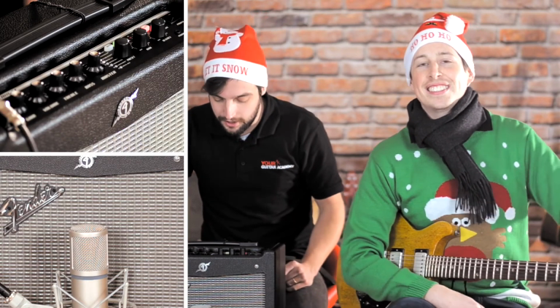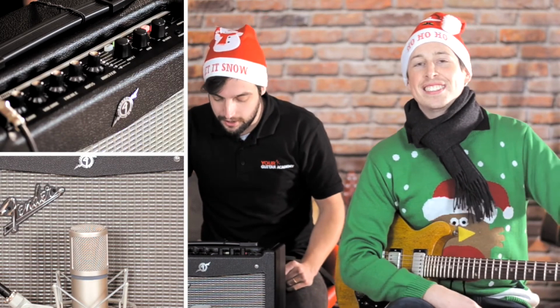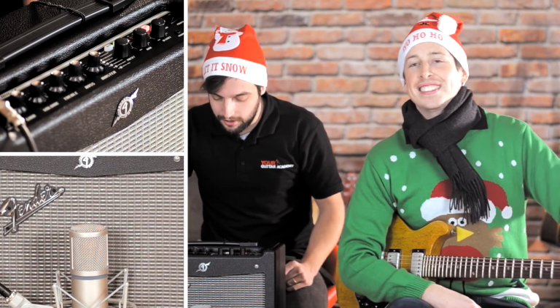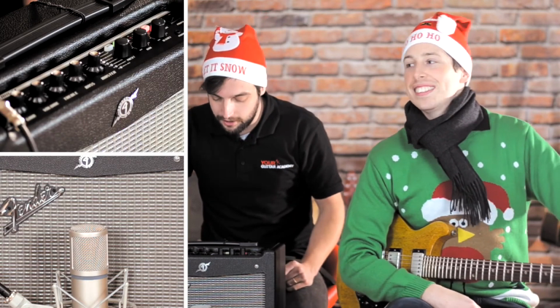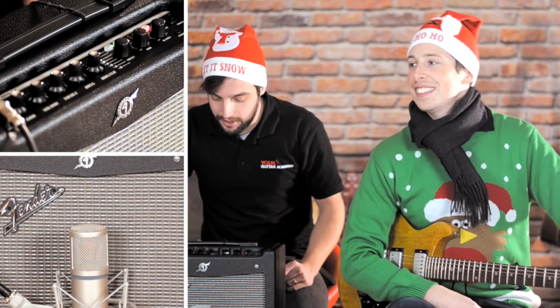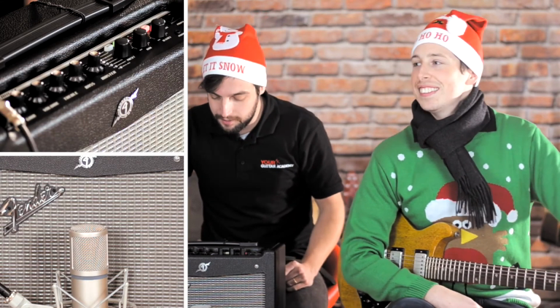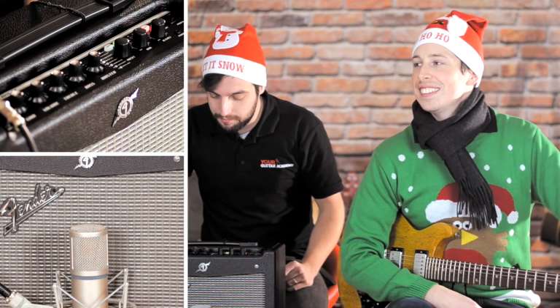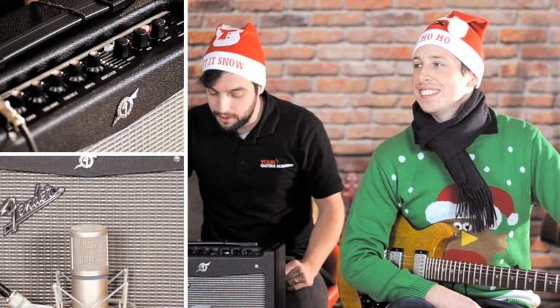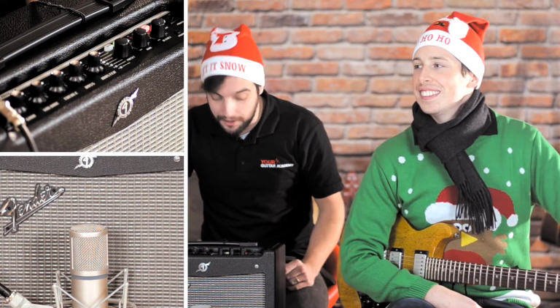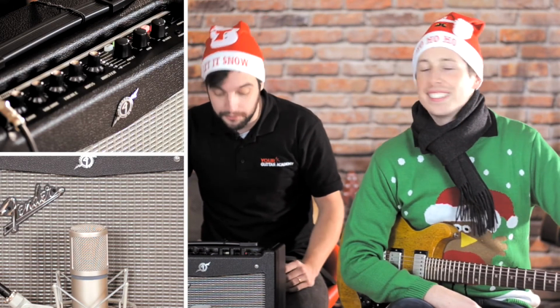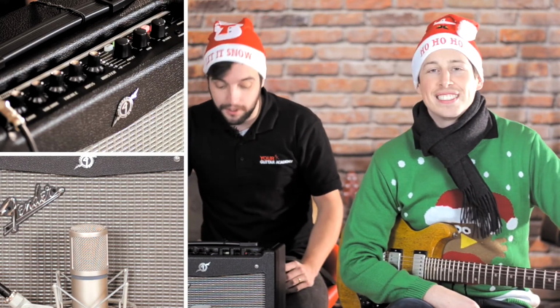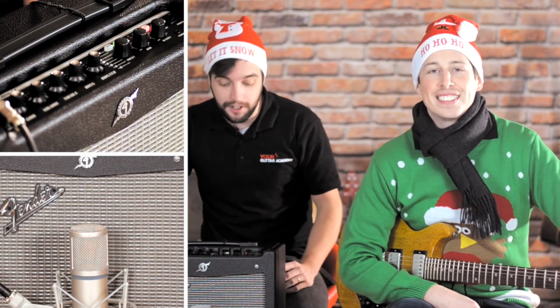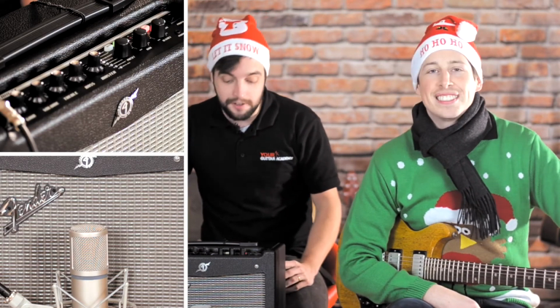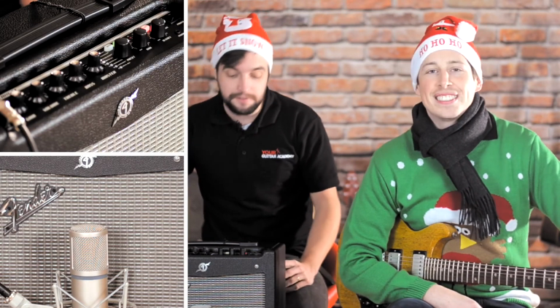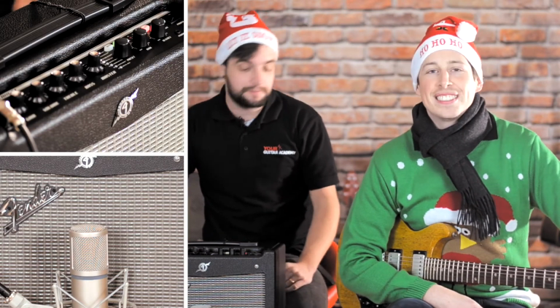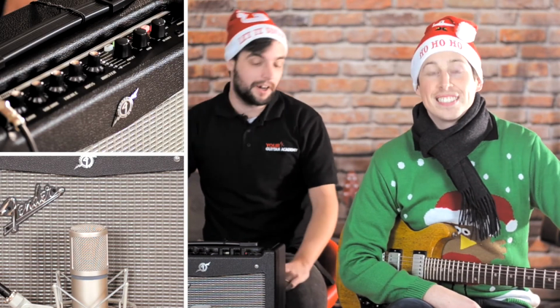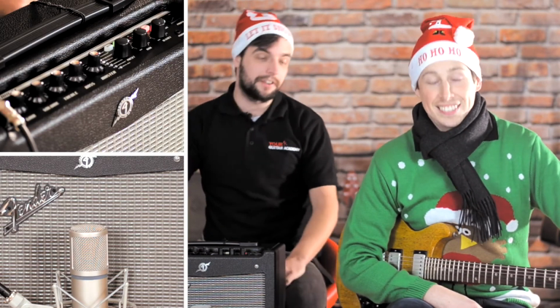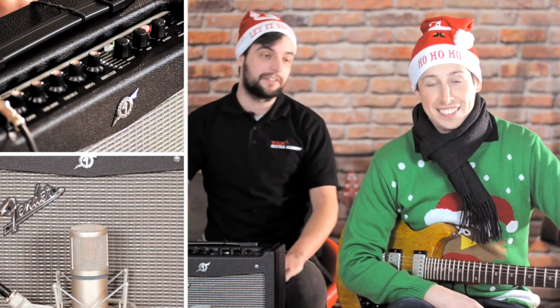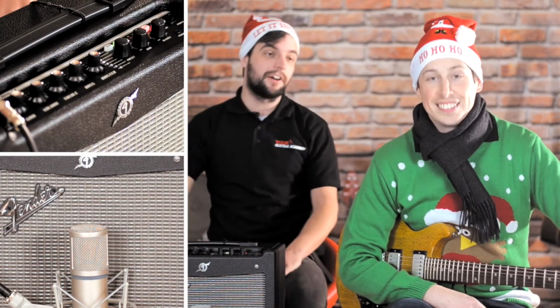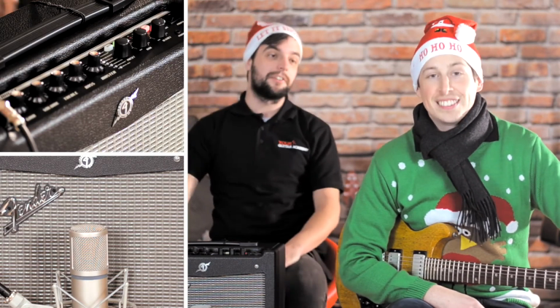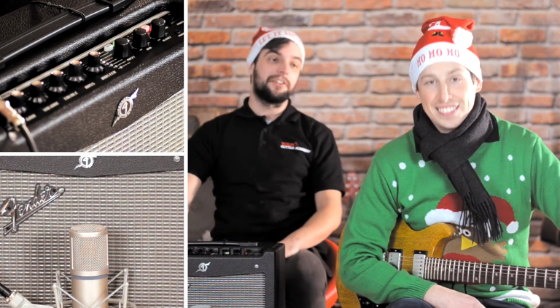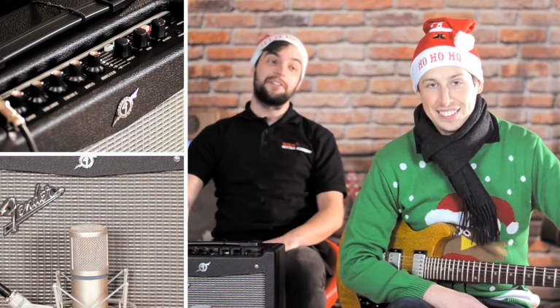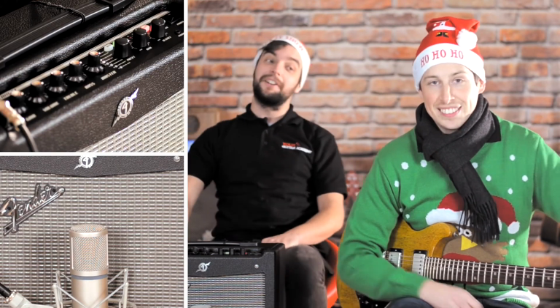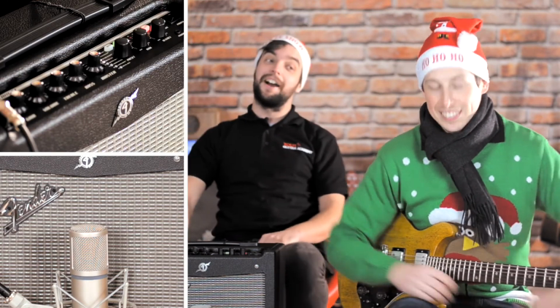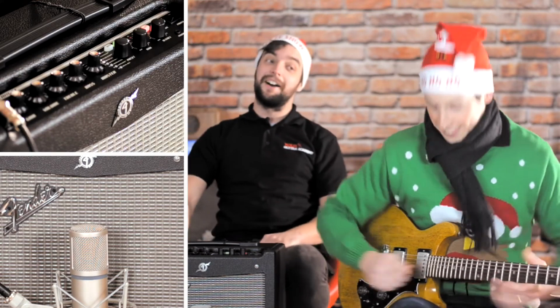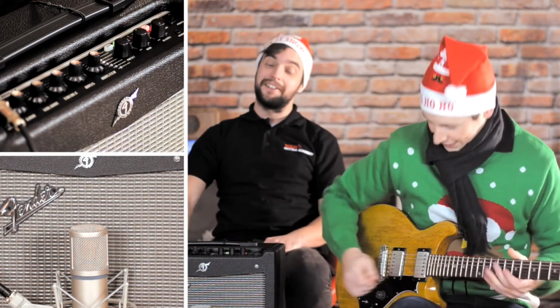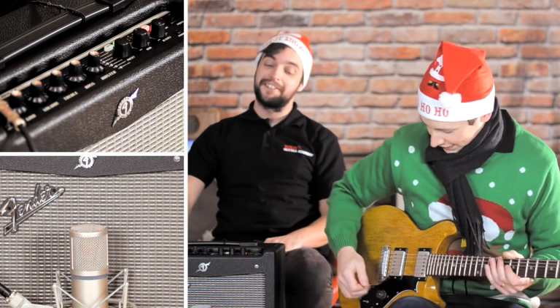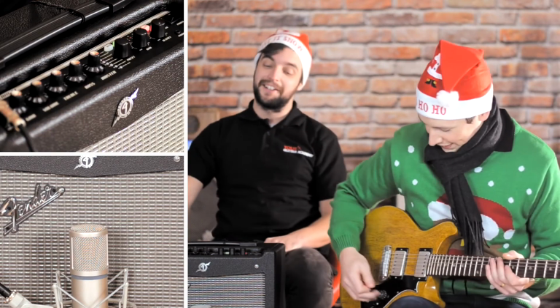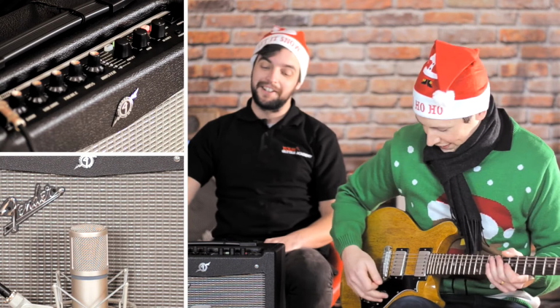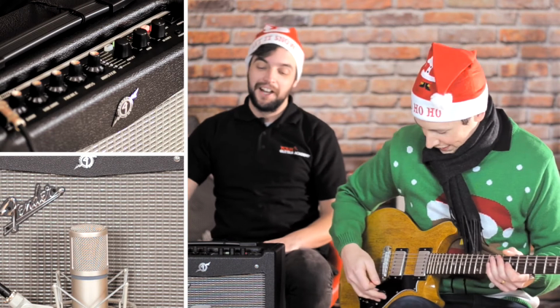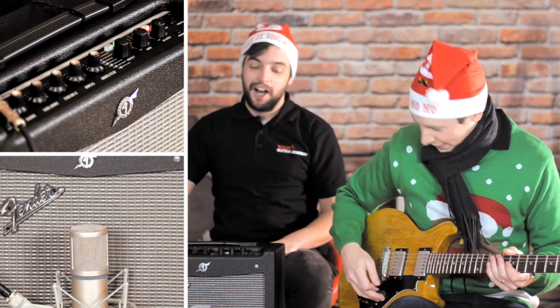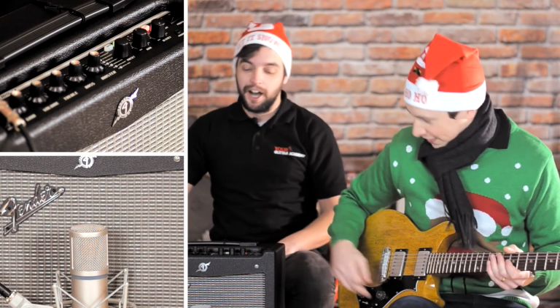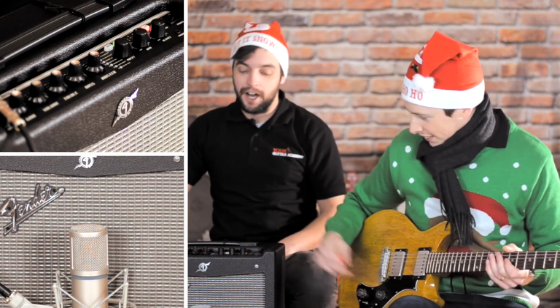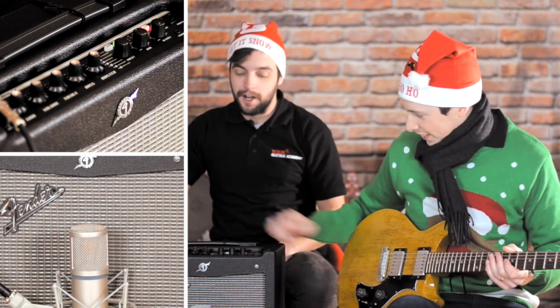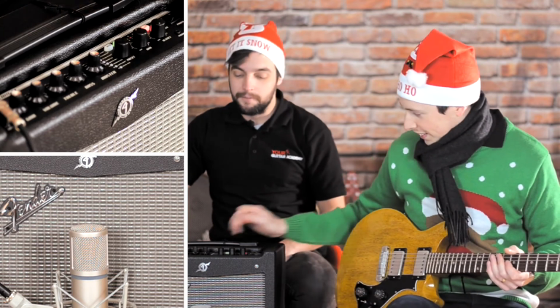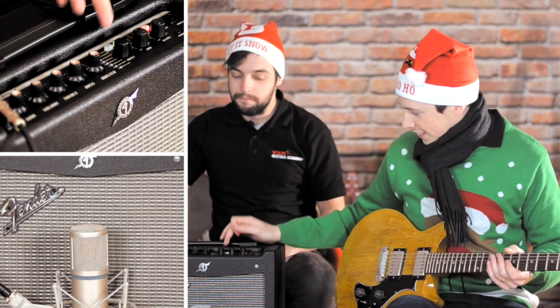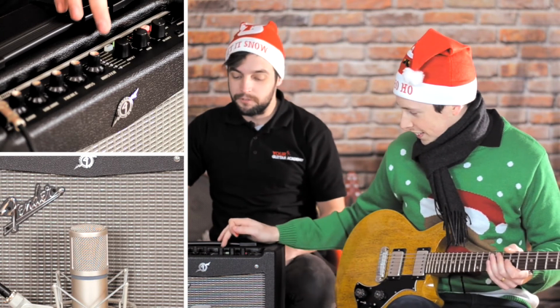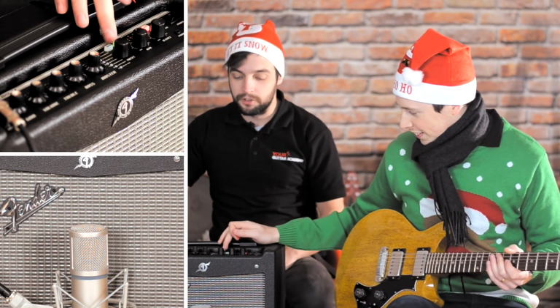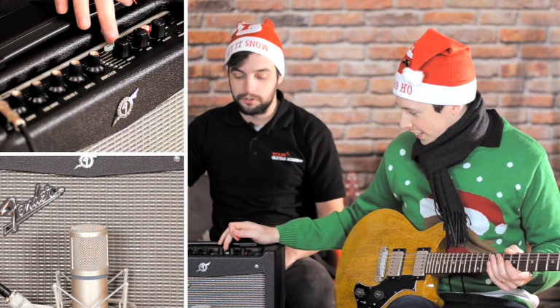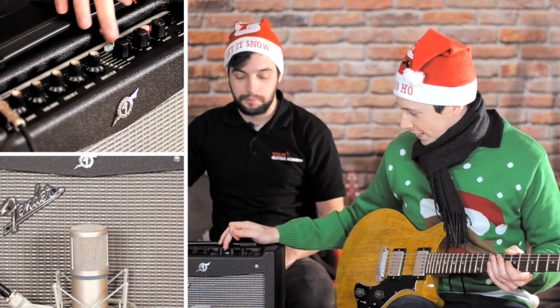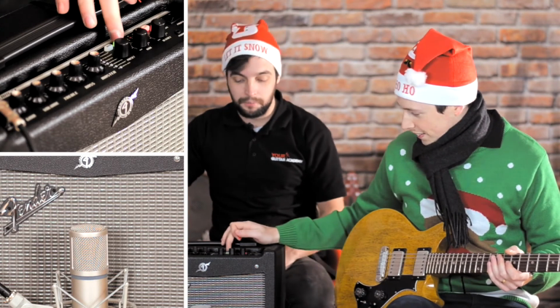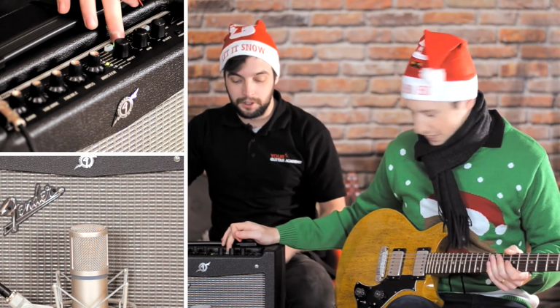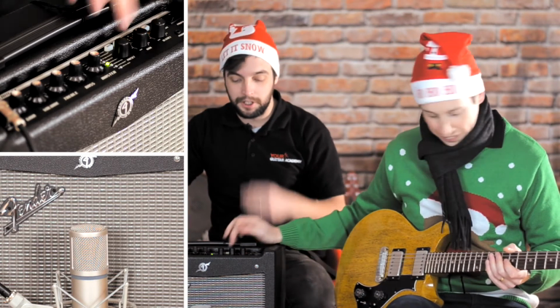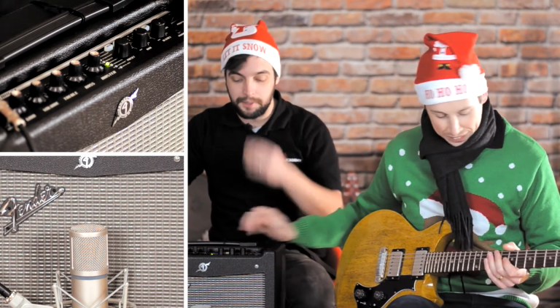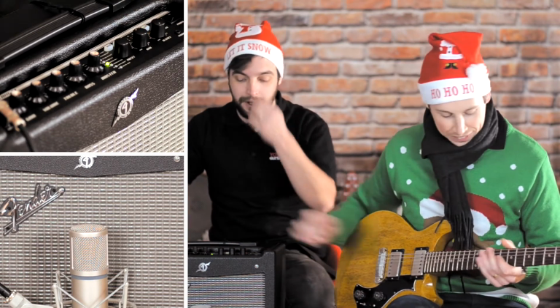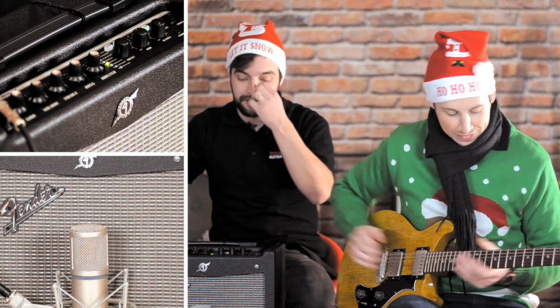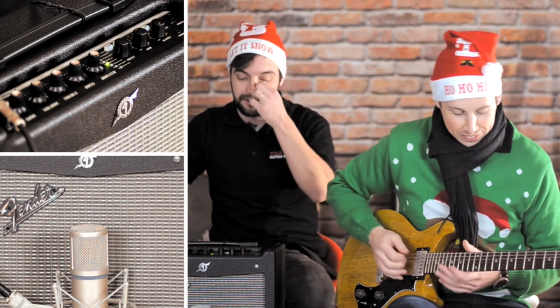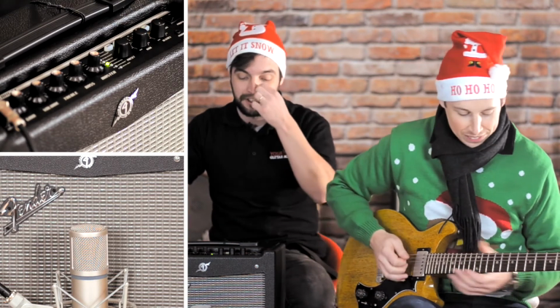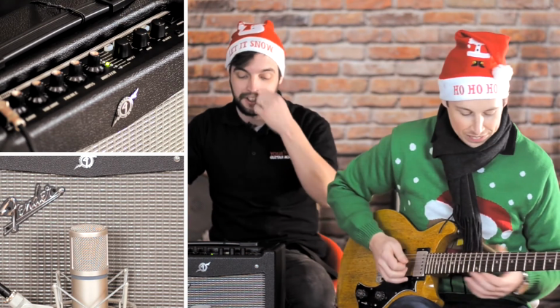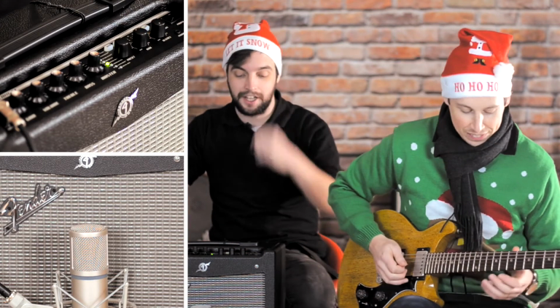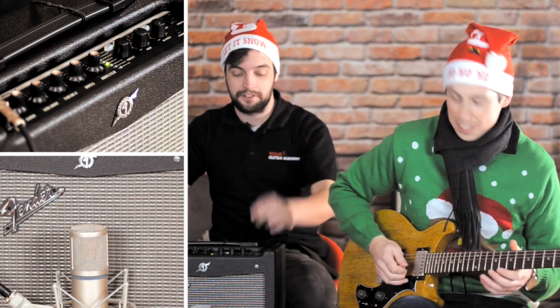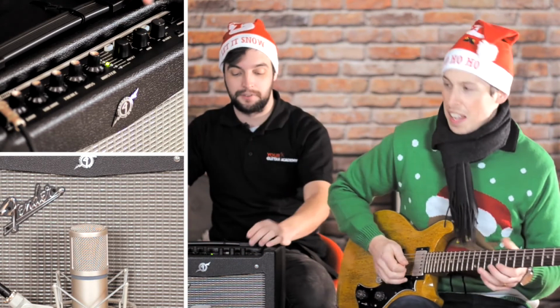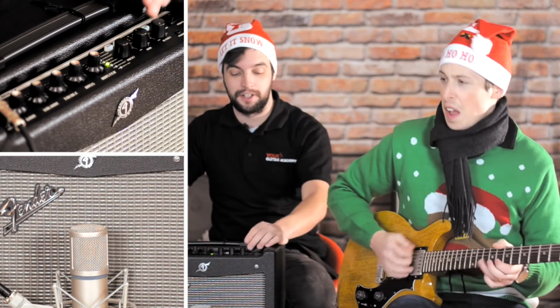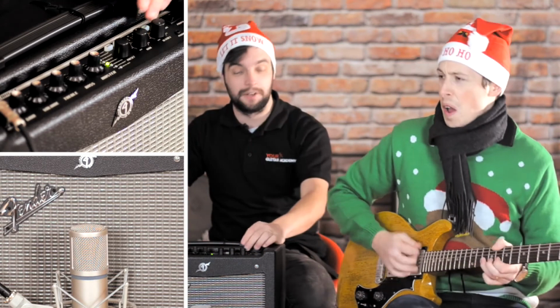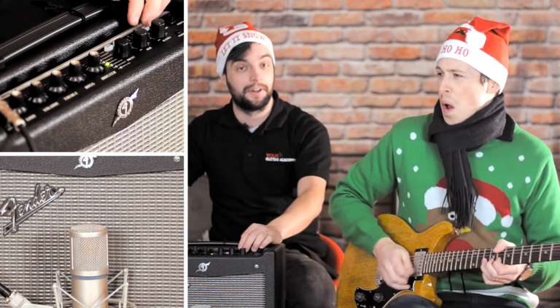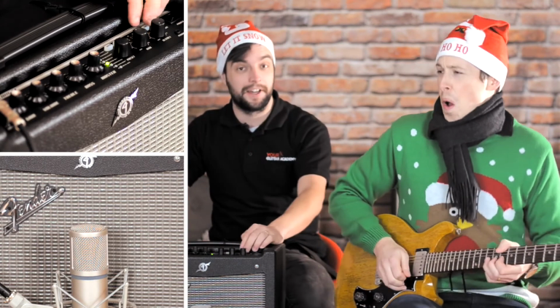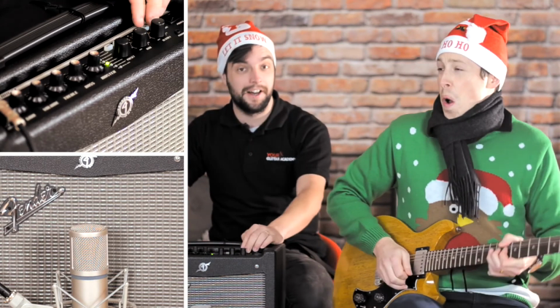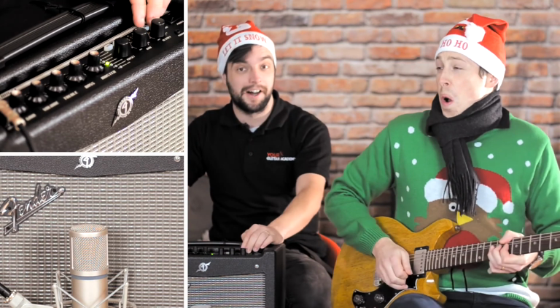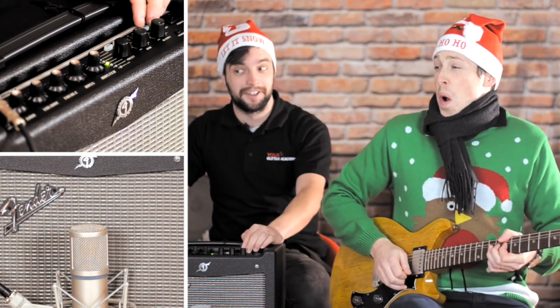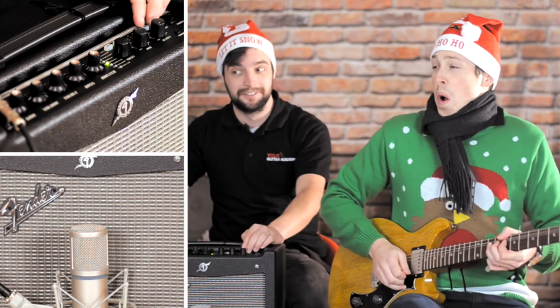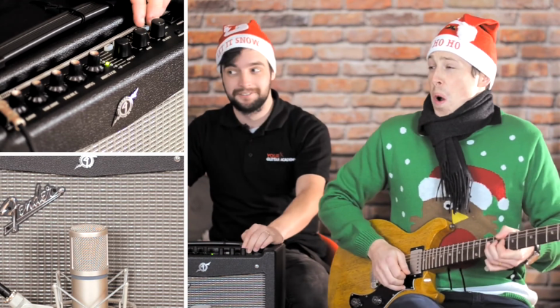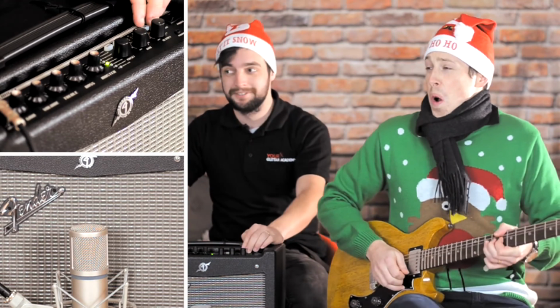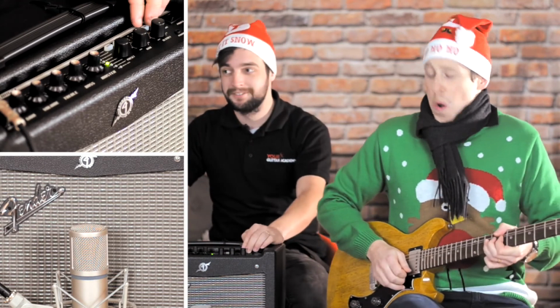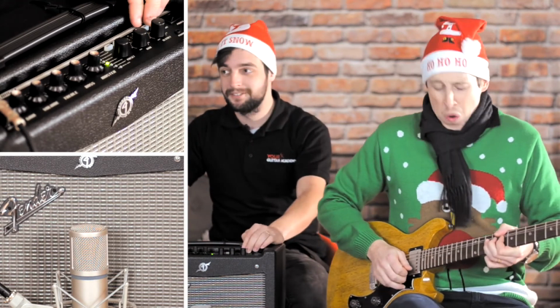So we've basically just scratched the surface with this thing. There are a plethora of other tones that you can get out of it, and one lucky person is going to get to find out what they are.